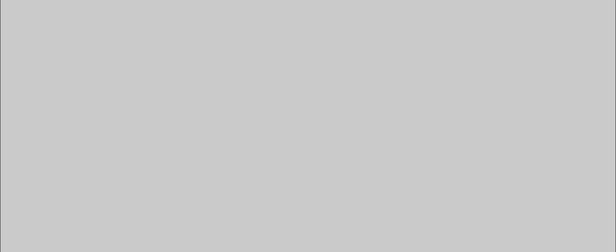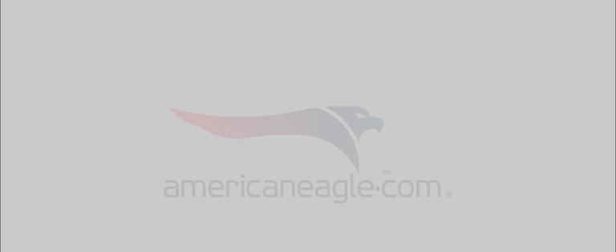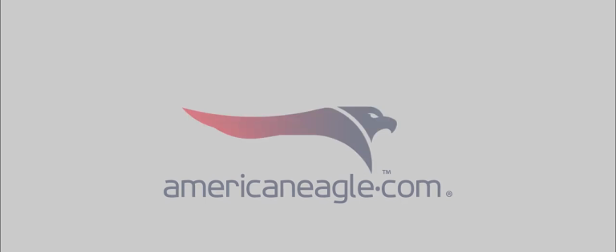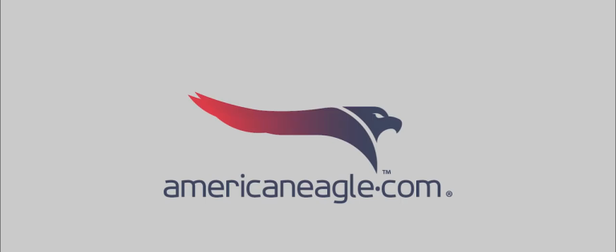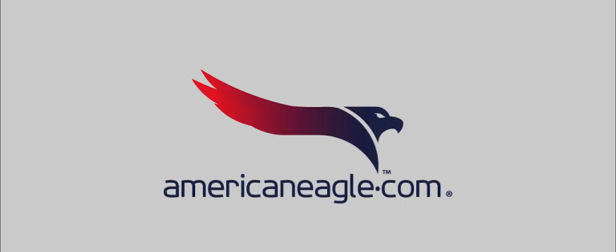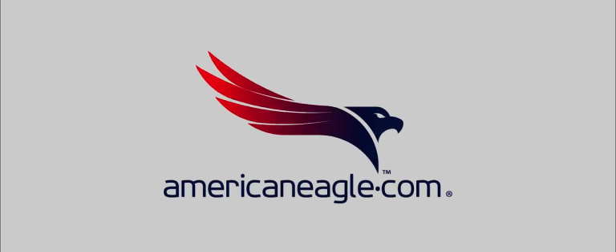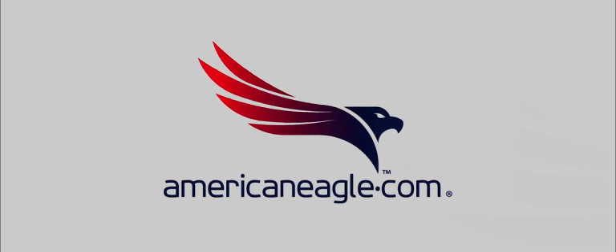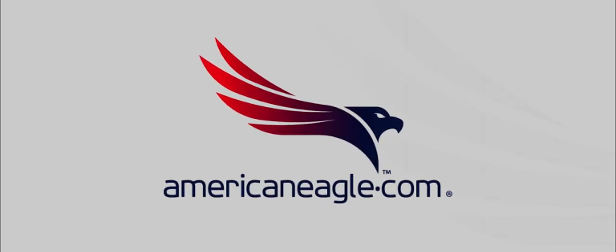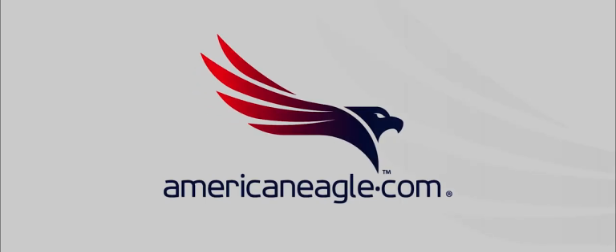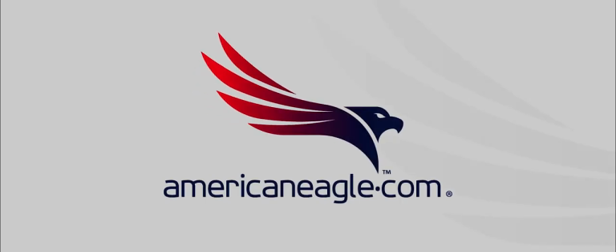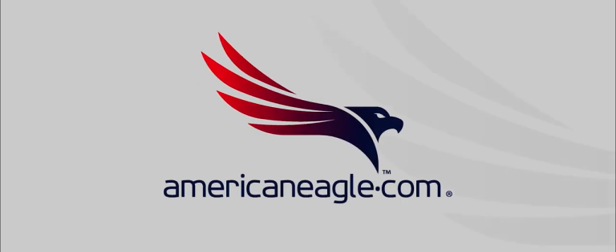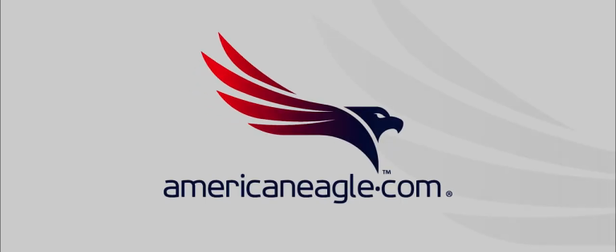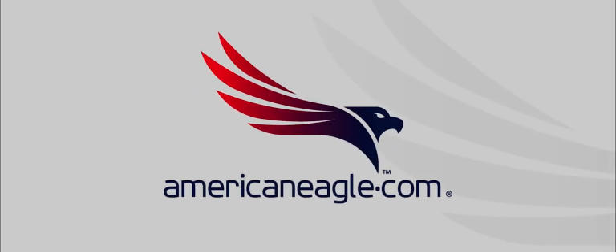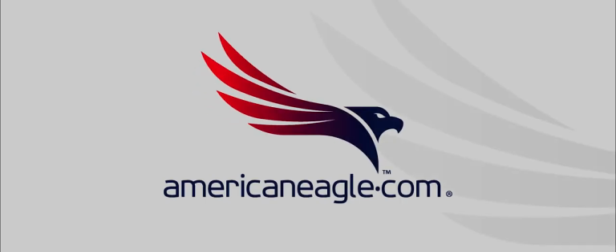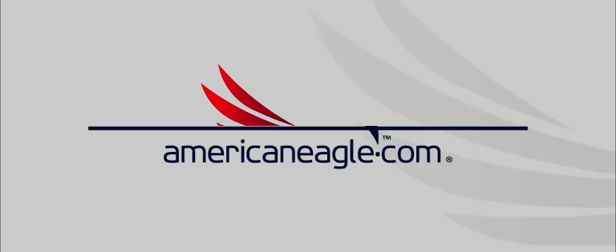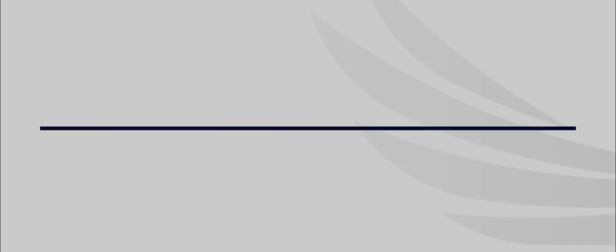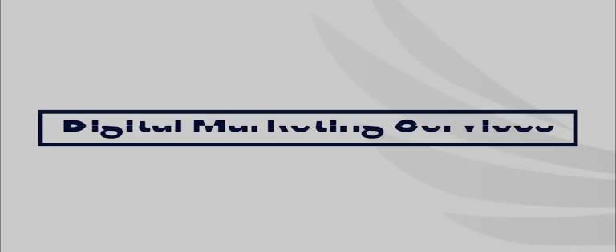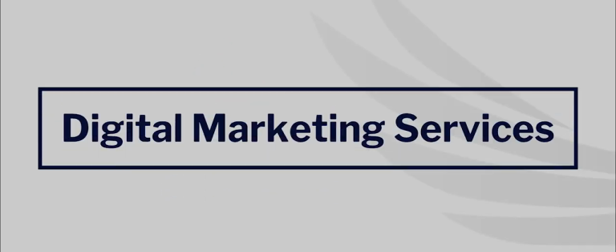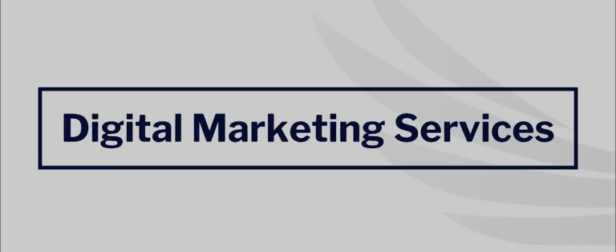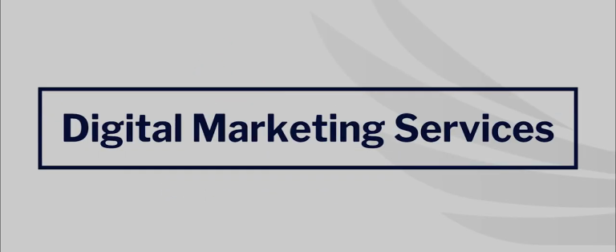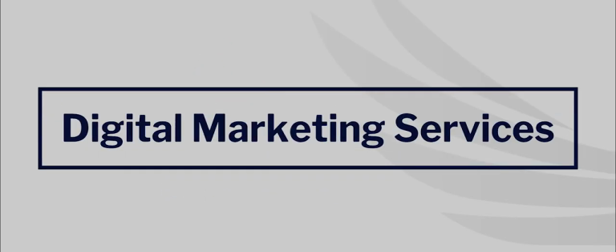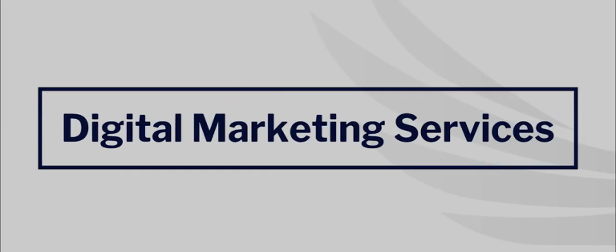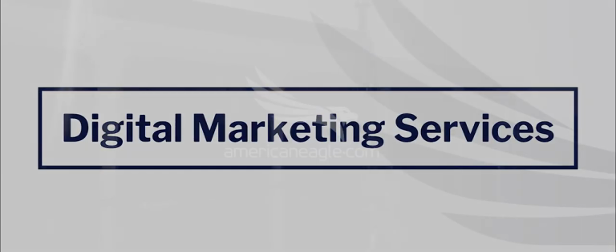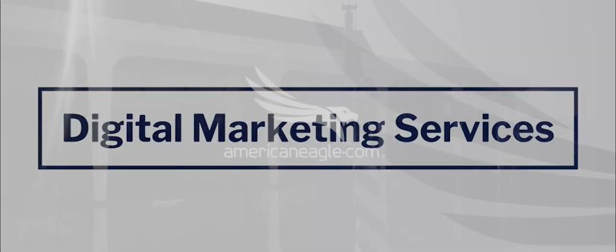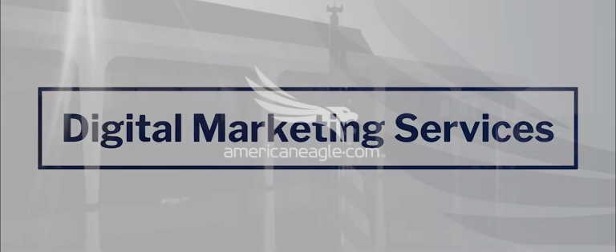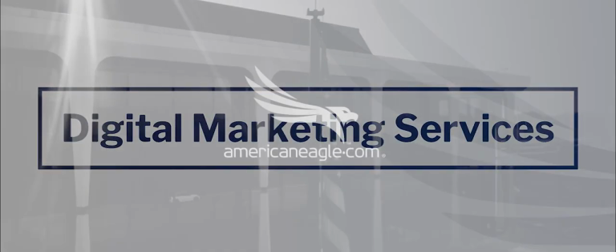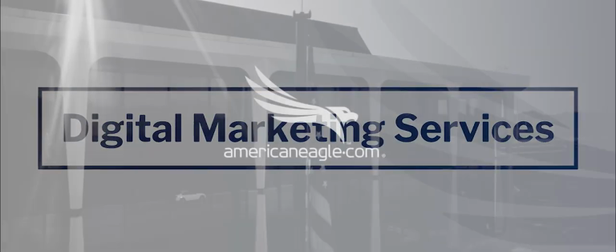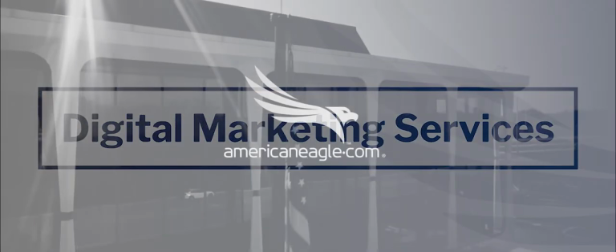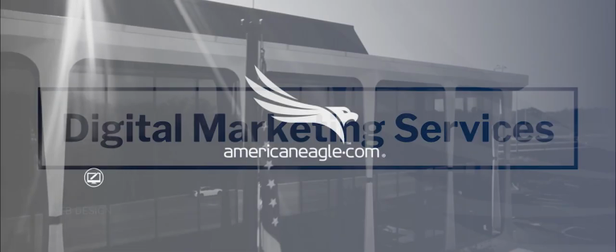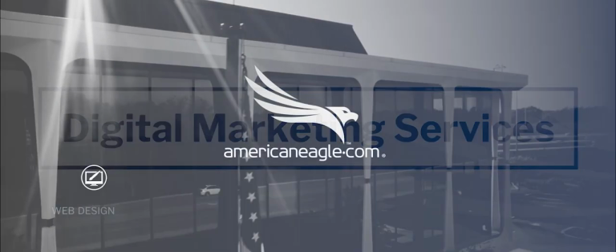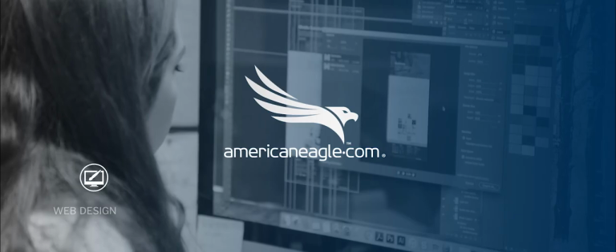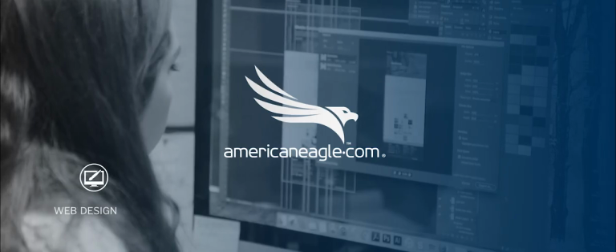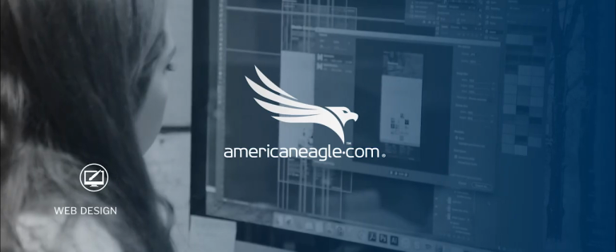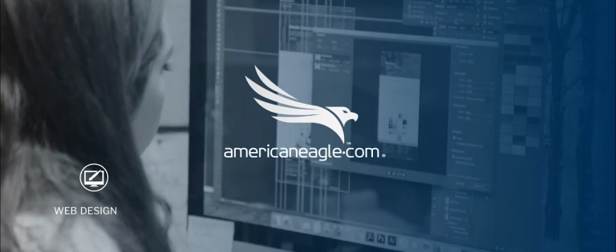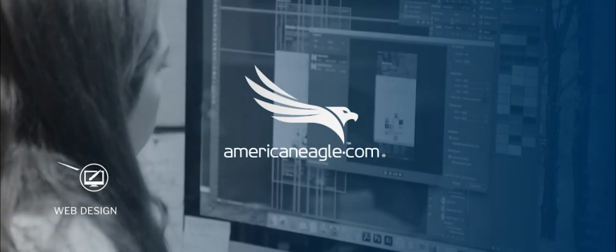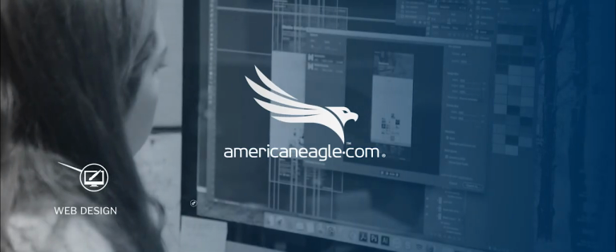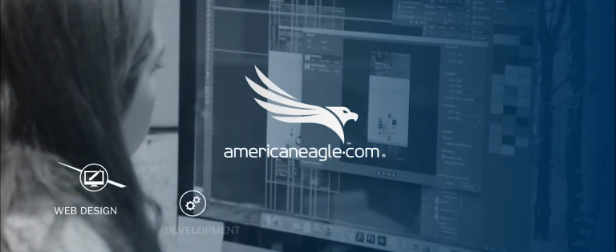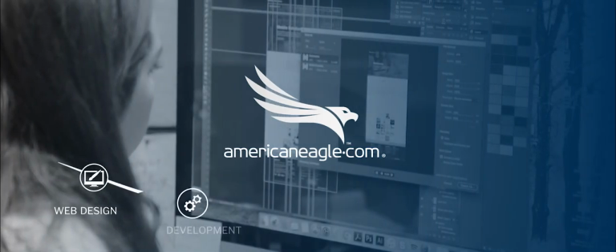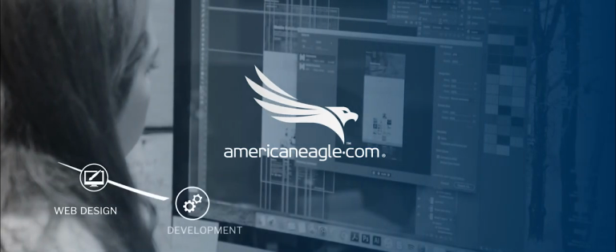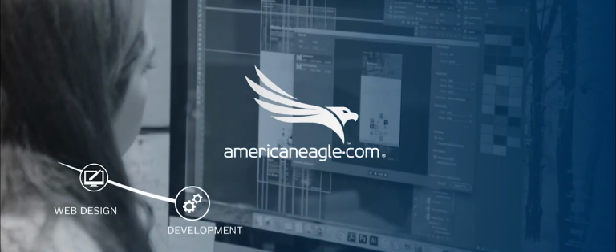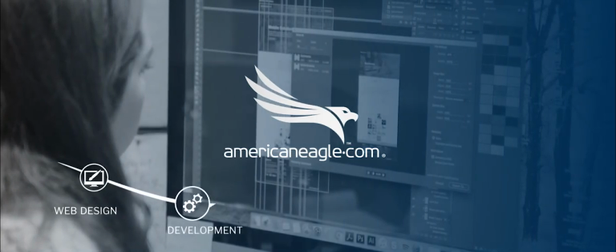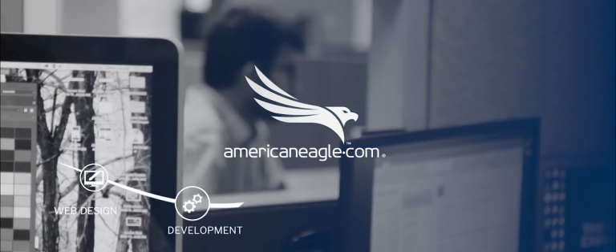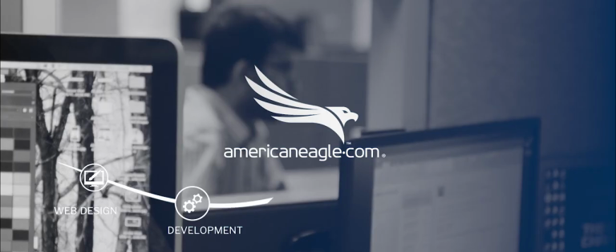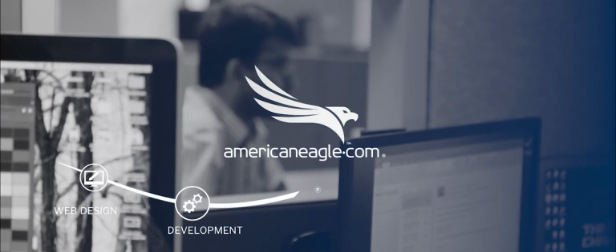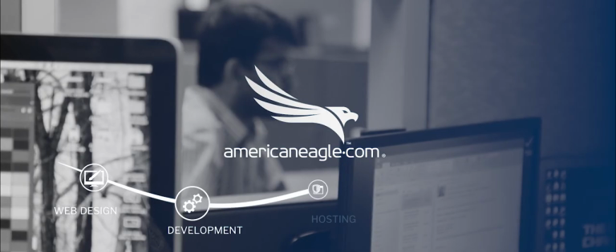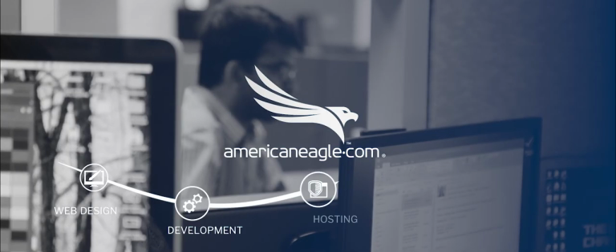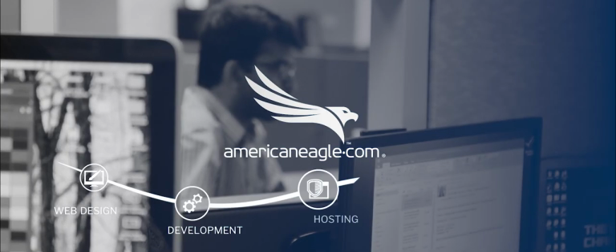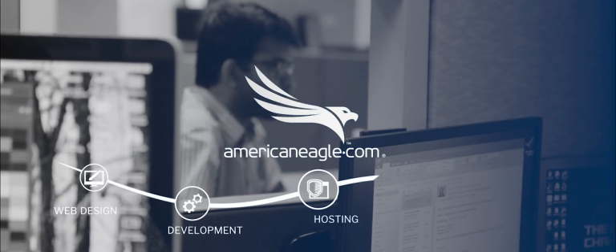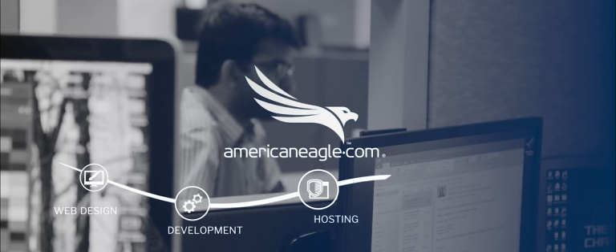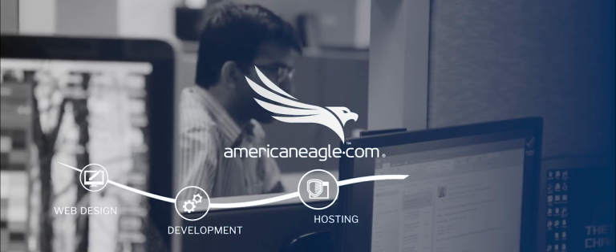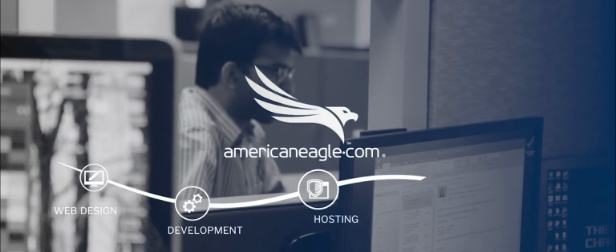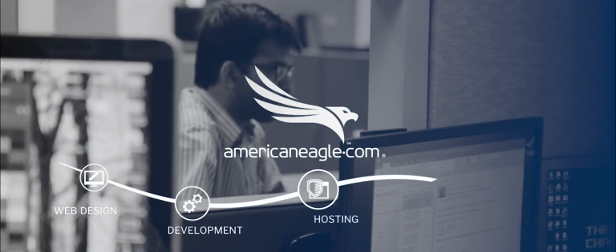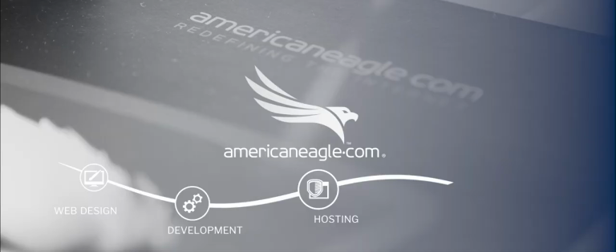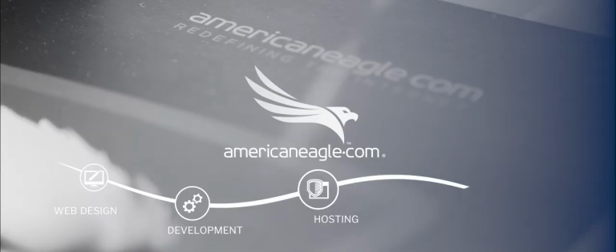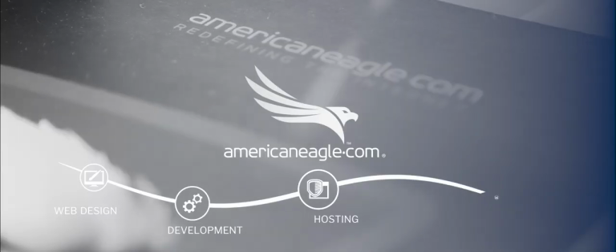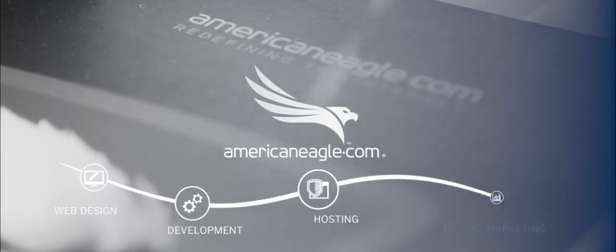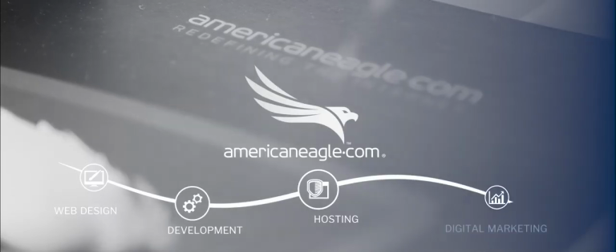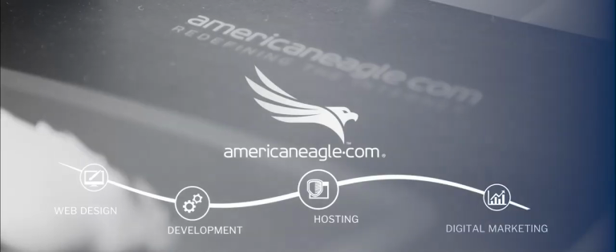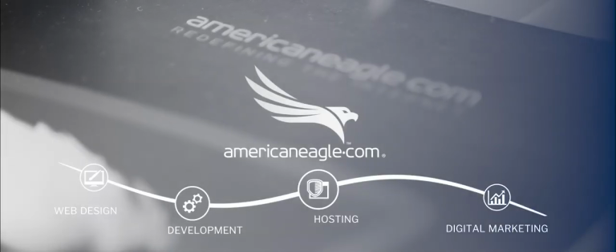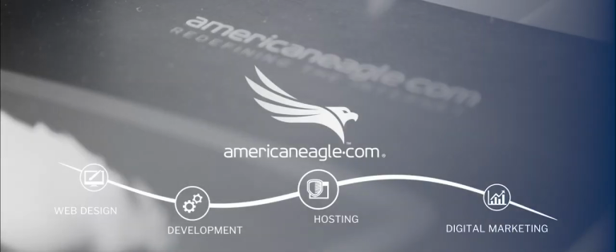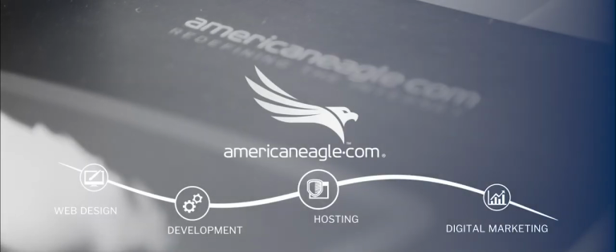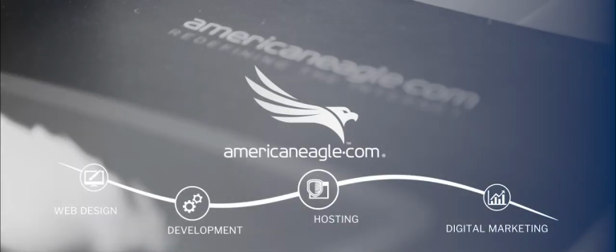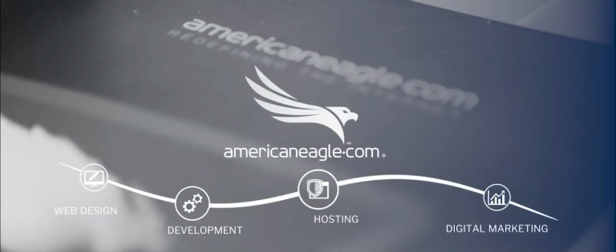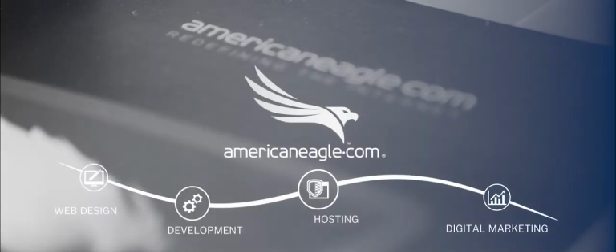AmericanEagle.com is a full-service digital agency specialized in web design, web development, hosting, and digital marketing.